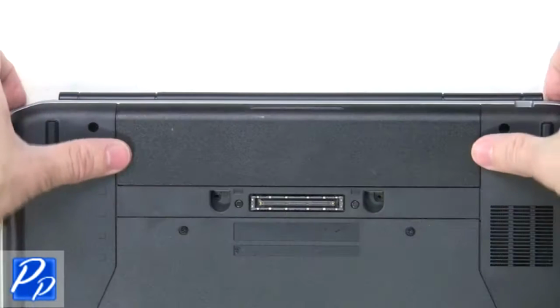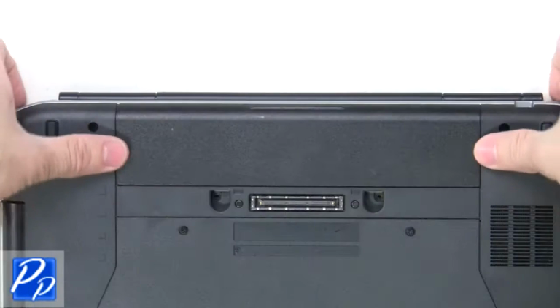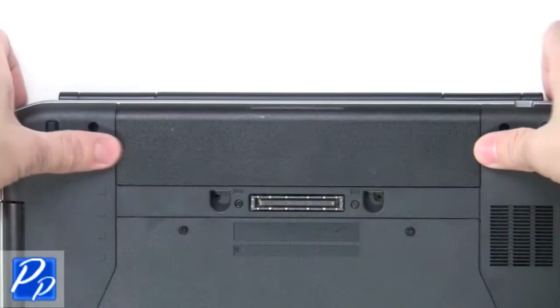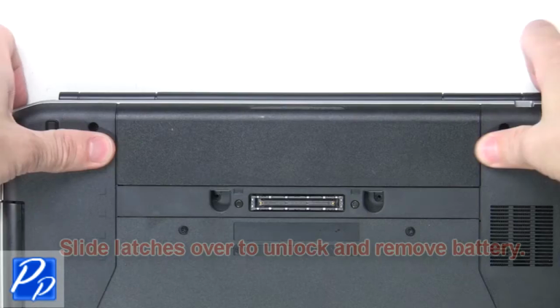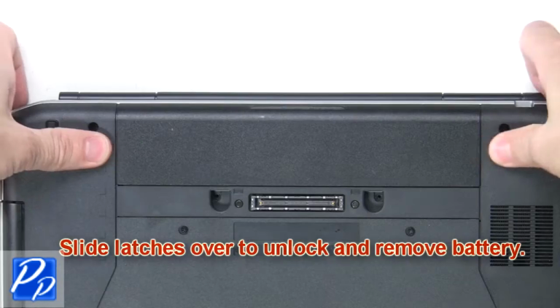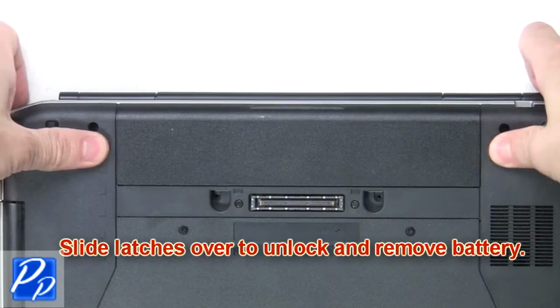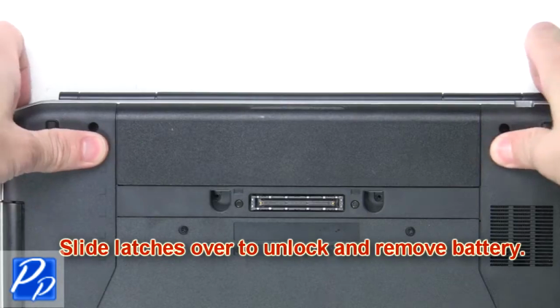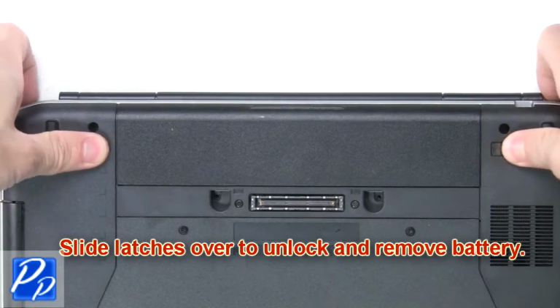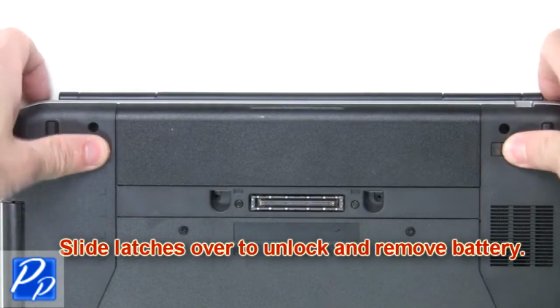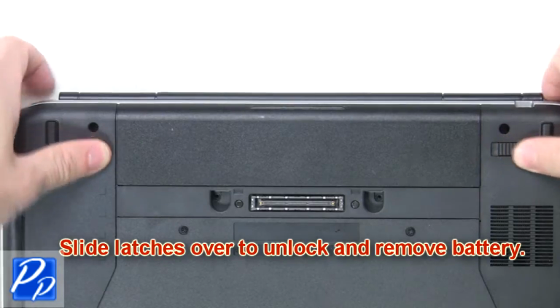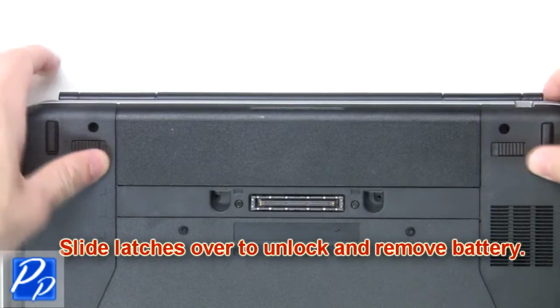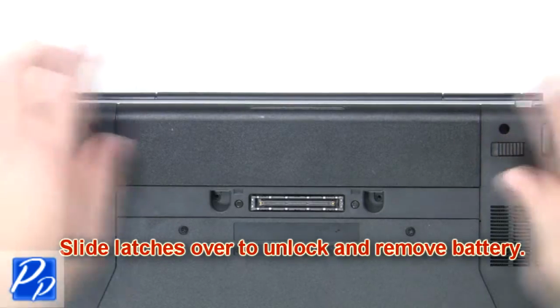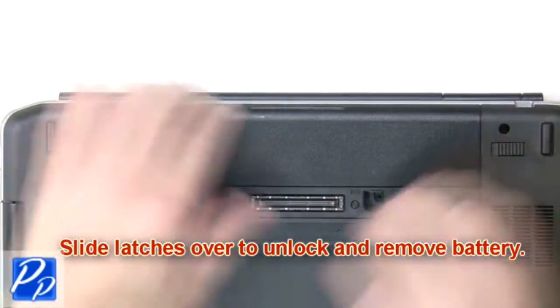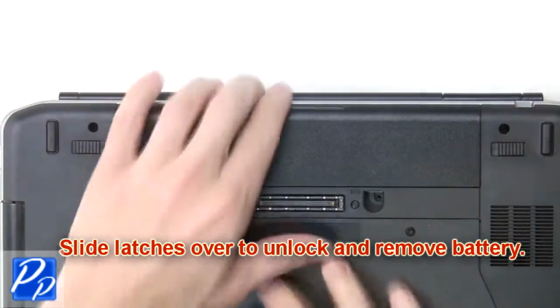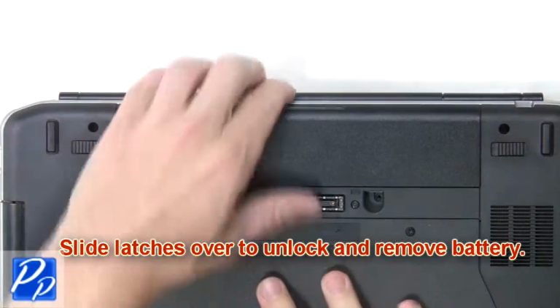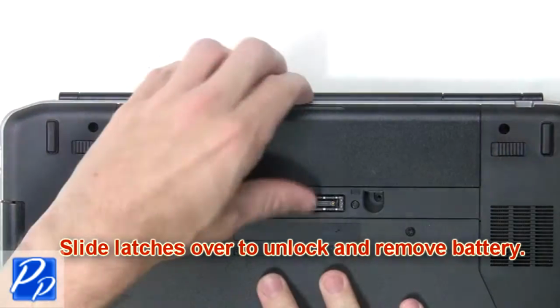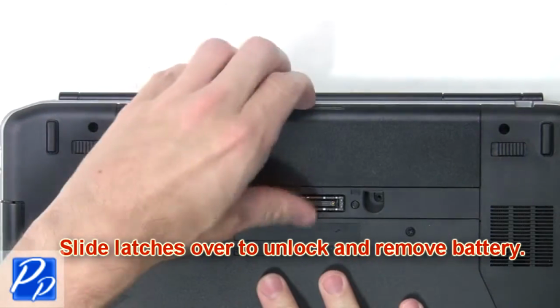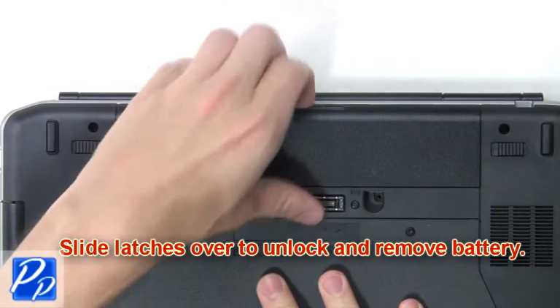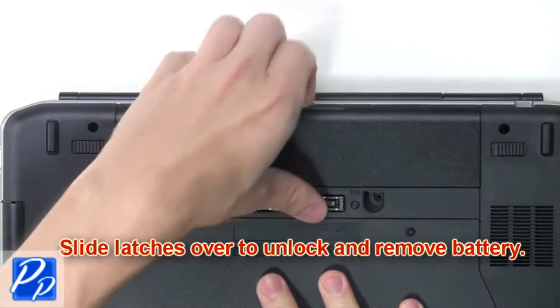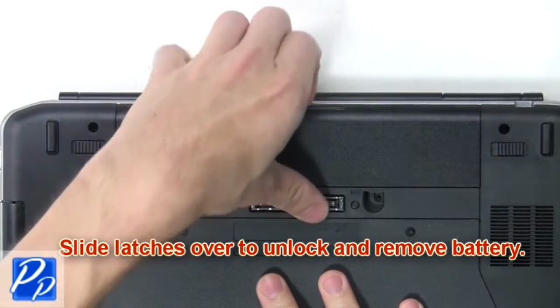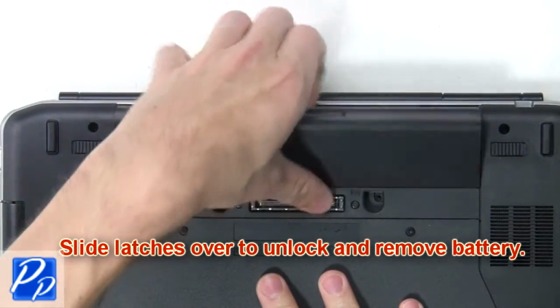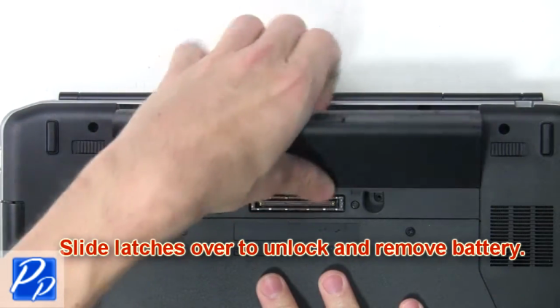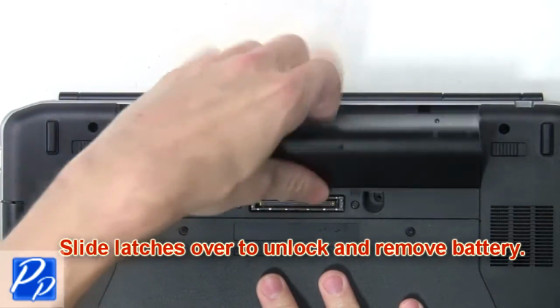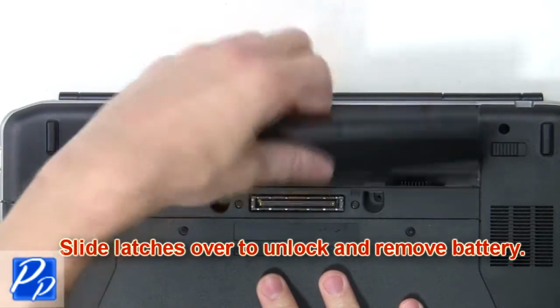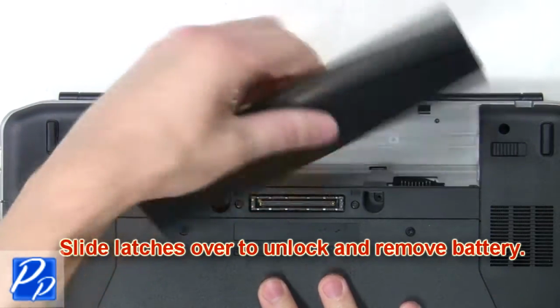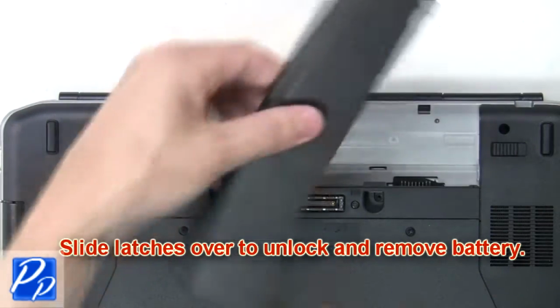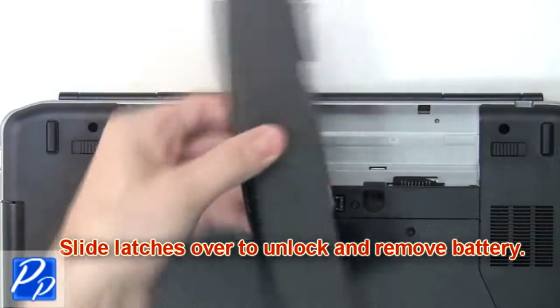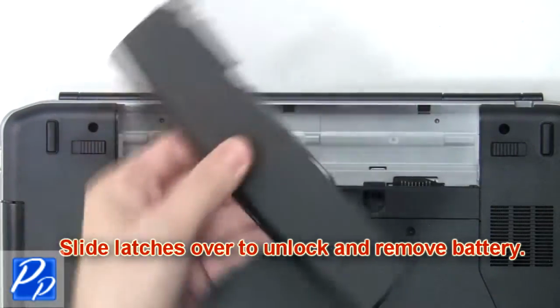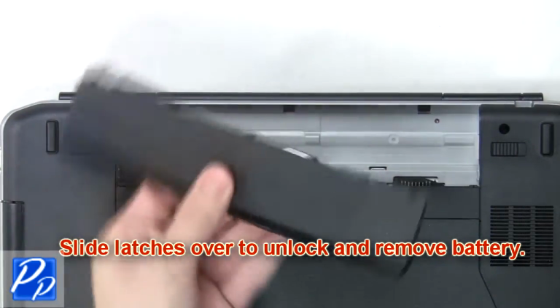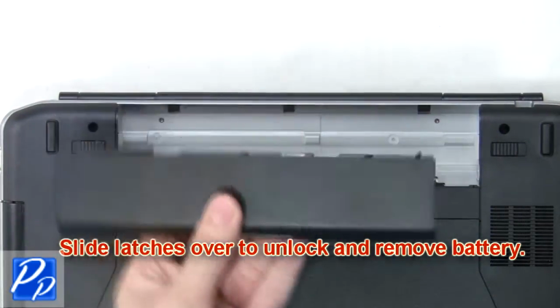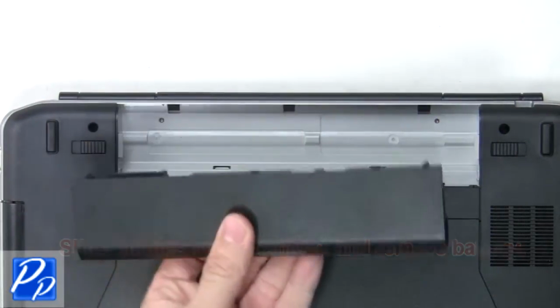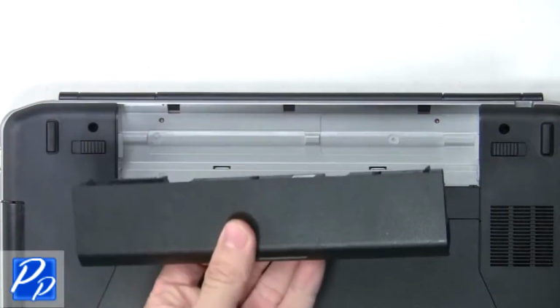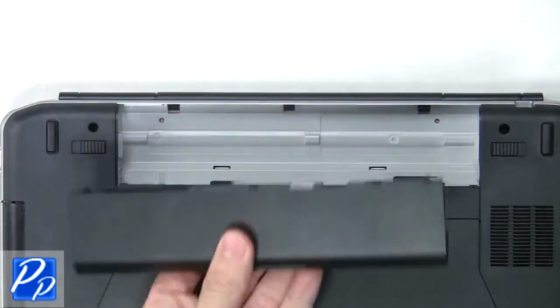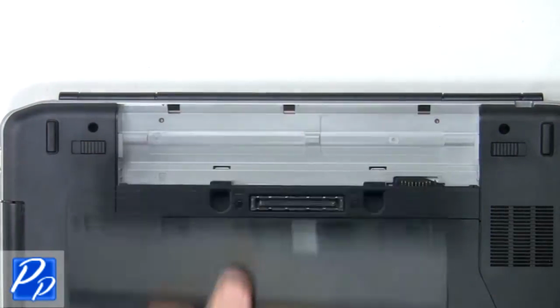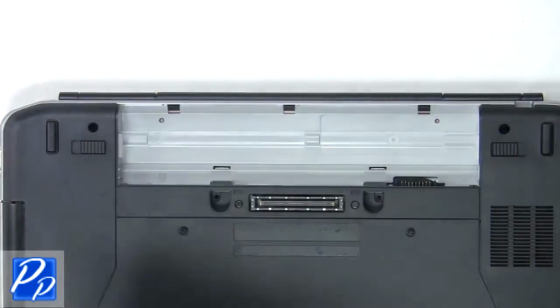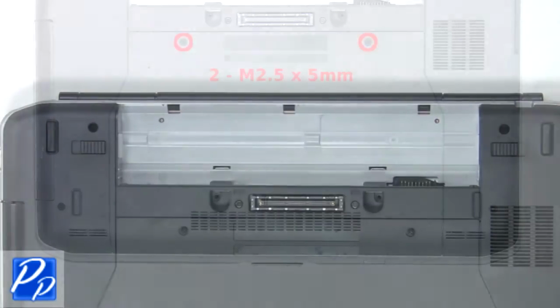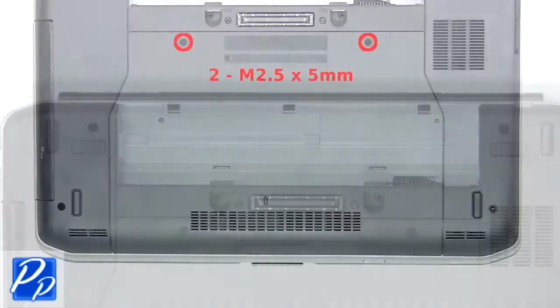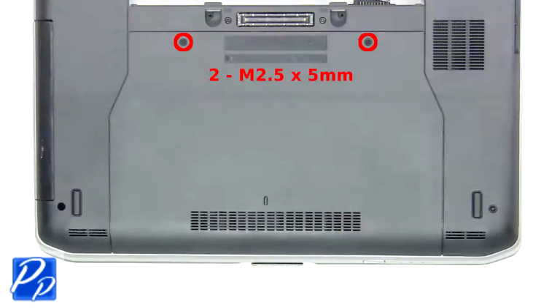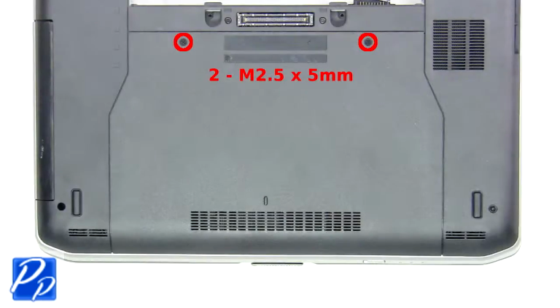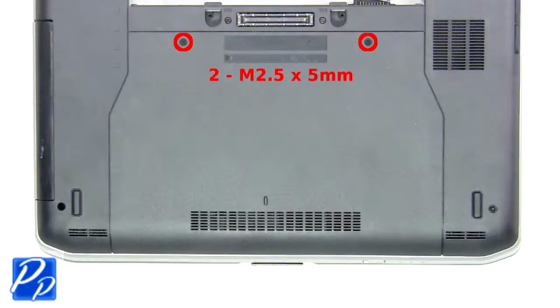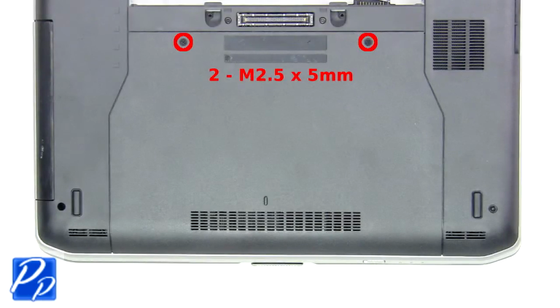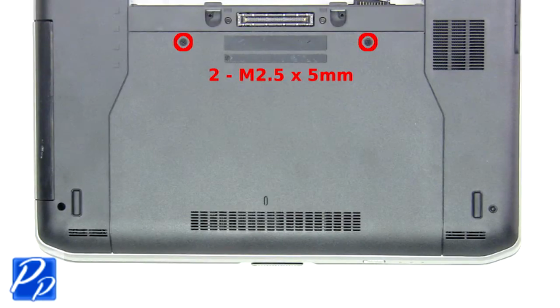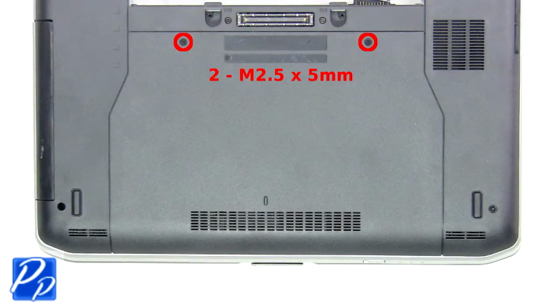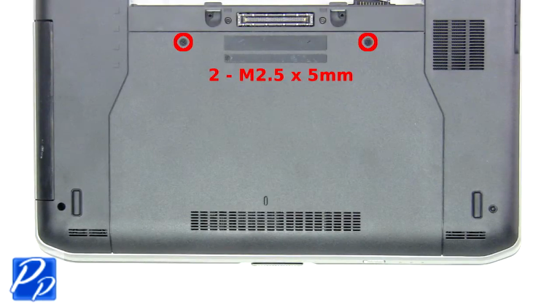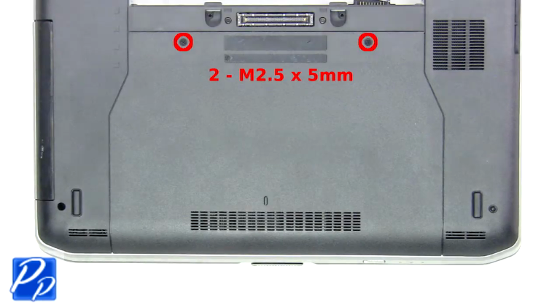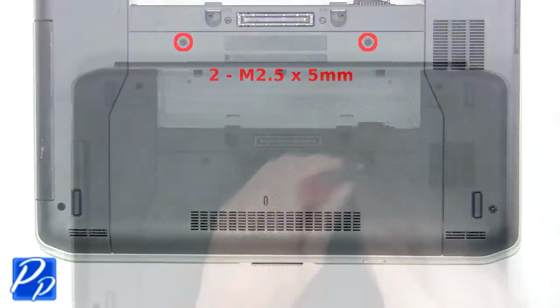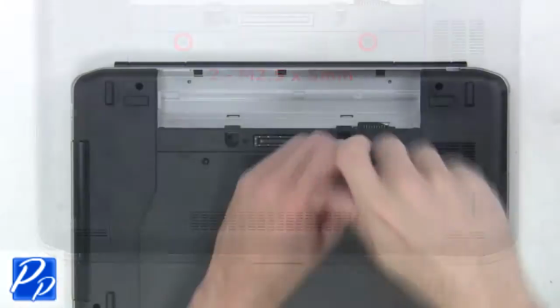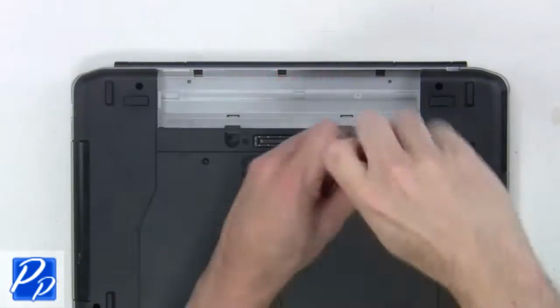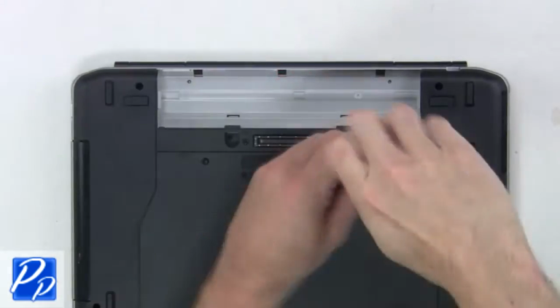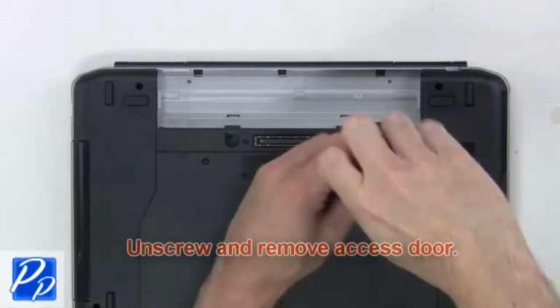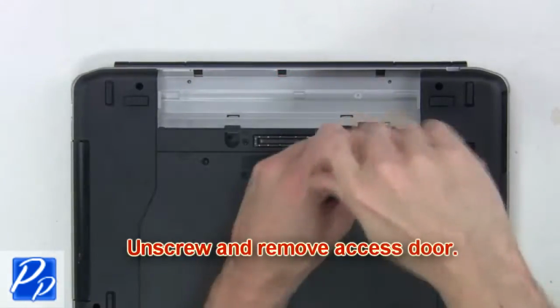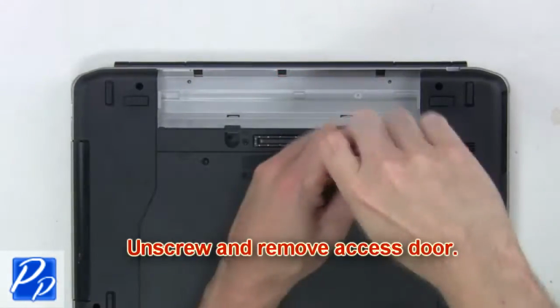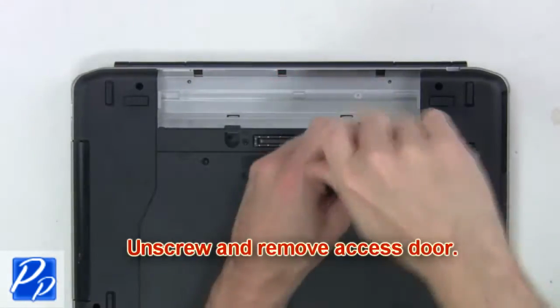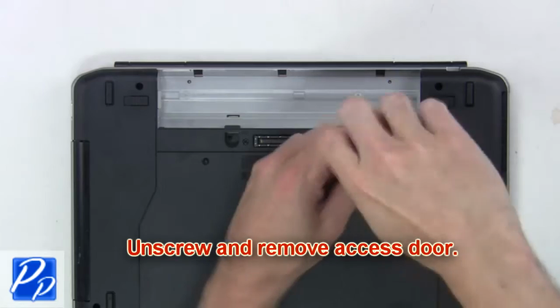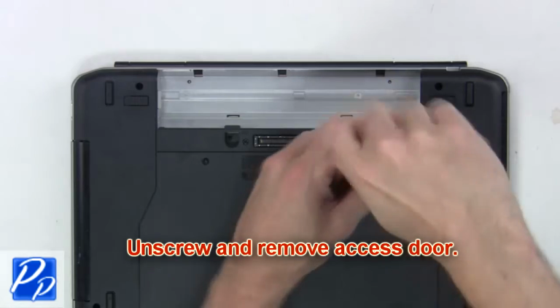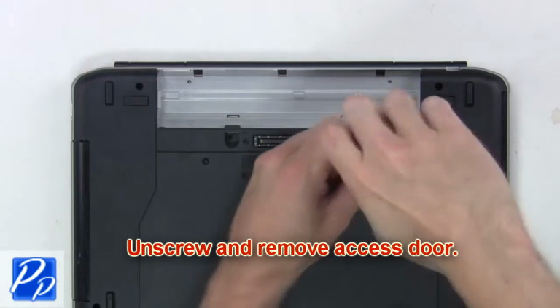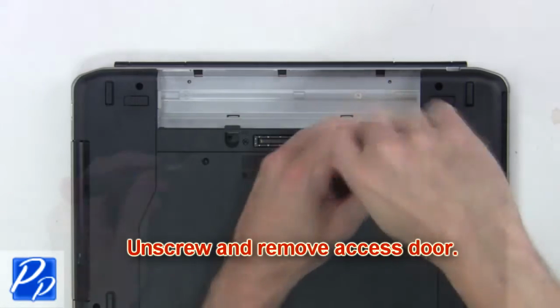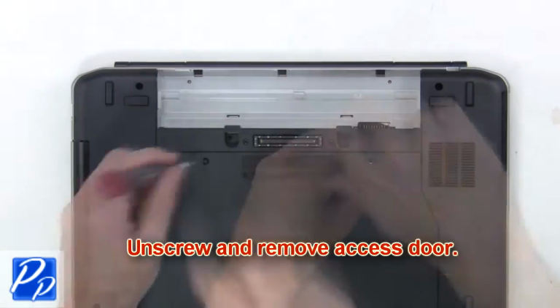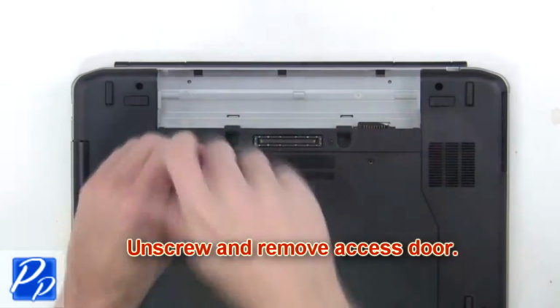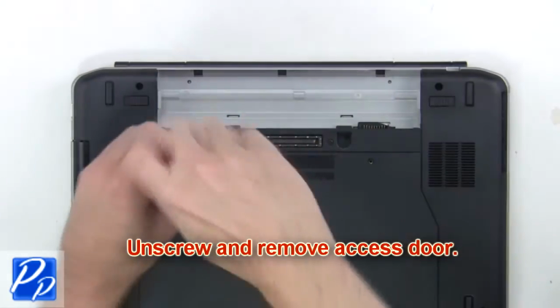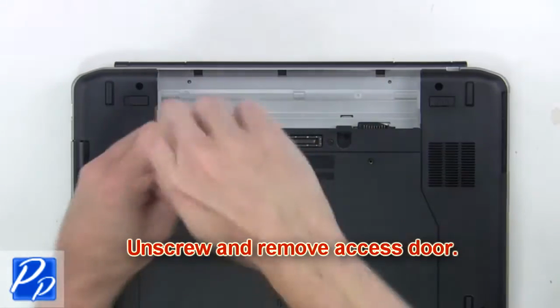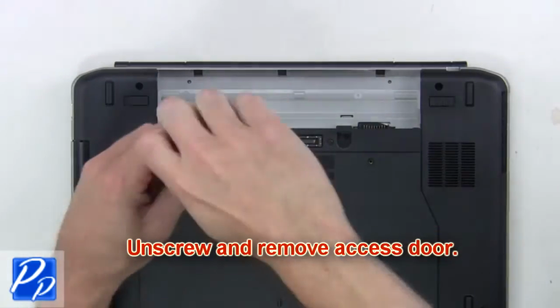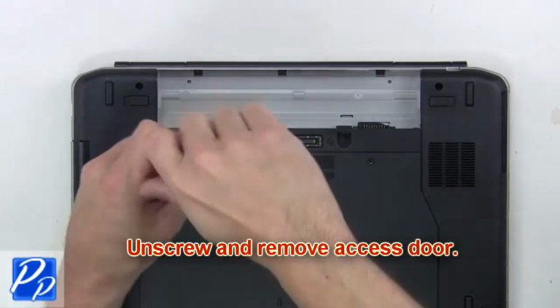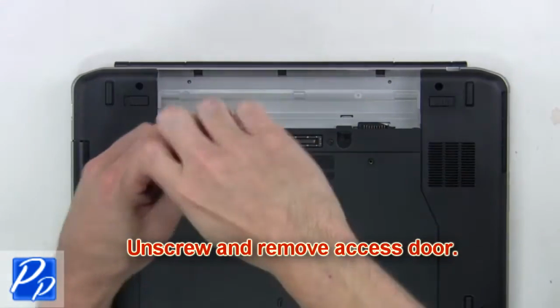What you're going to want to do is slide the latches over to unlock and remove the battery. Now unscrew and remove the access door.